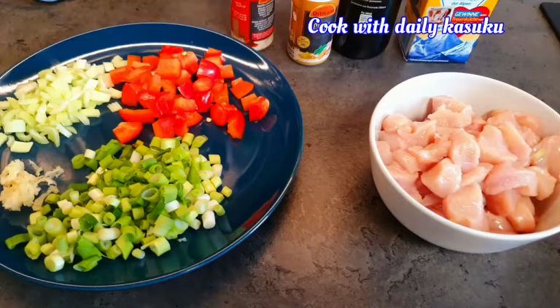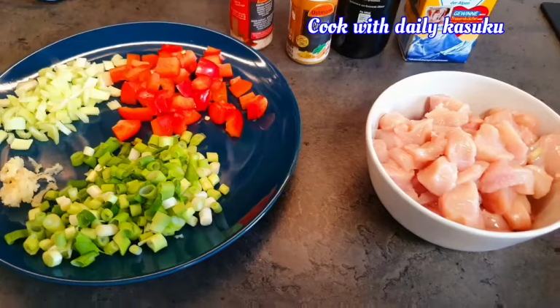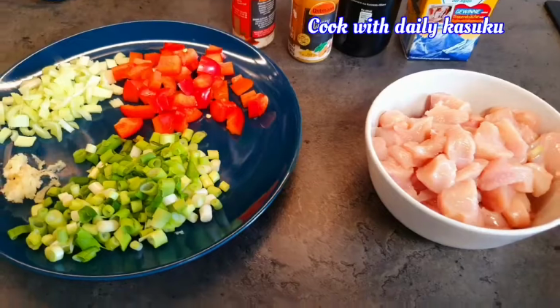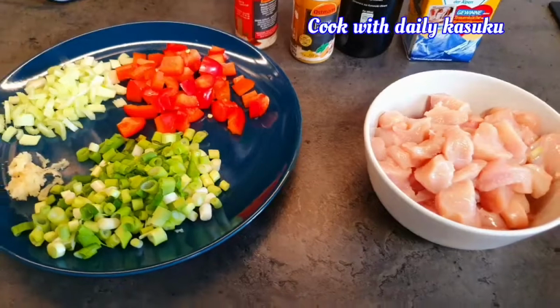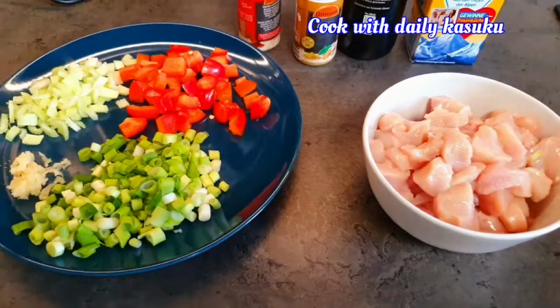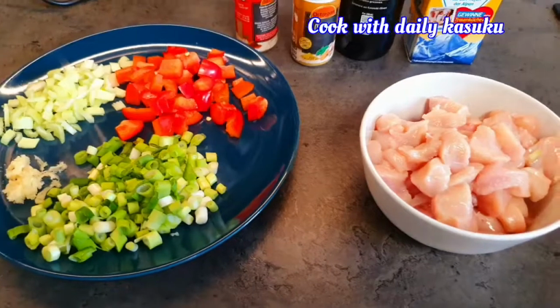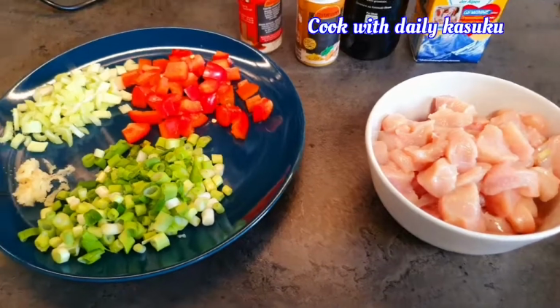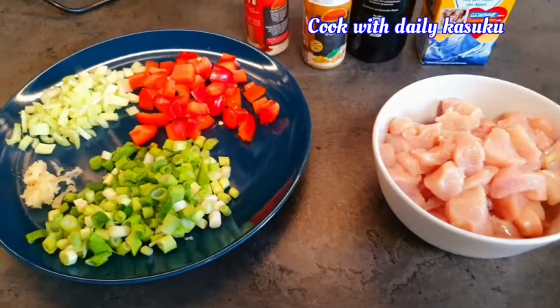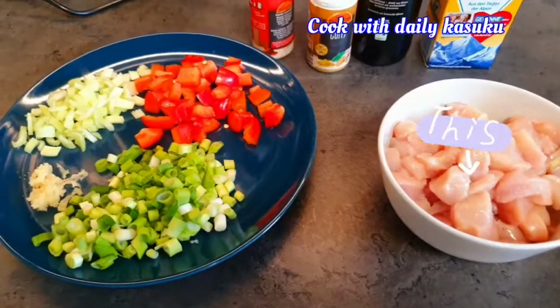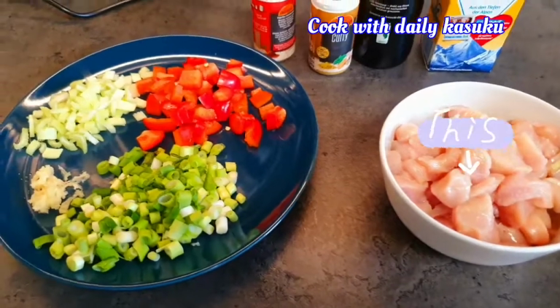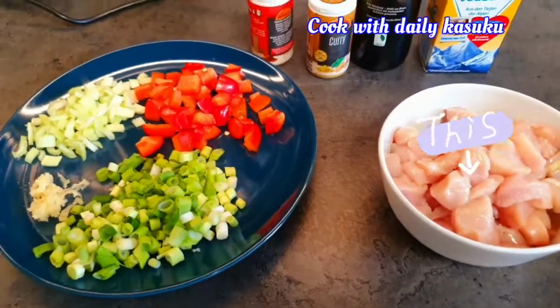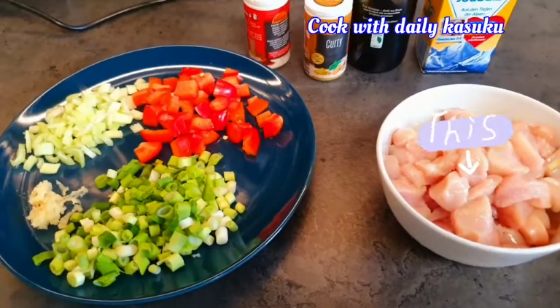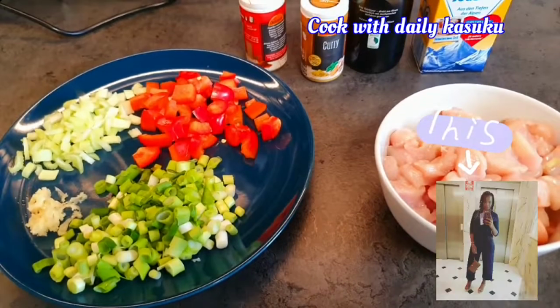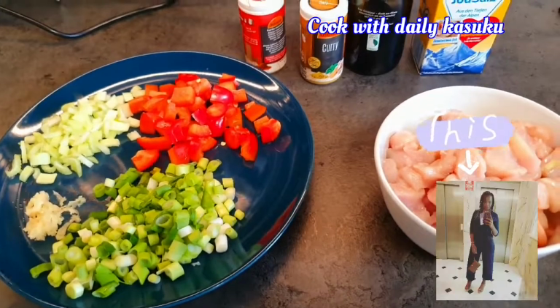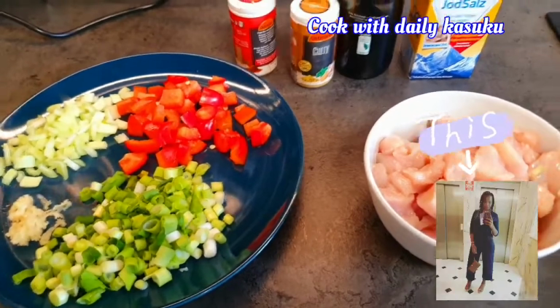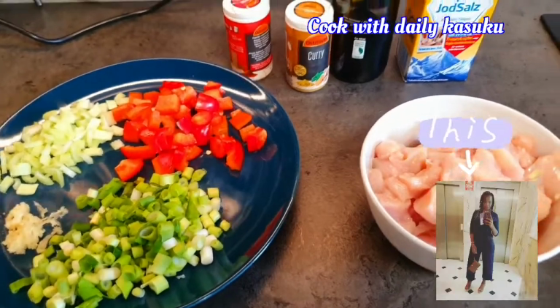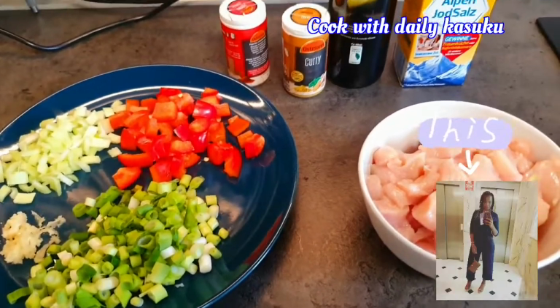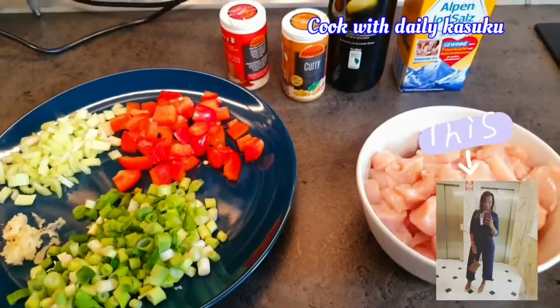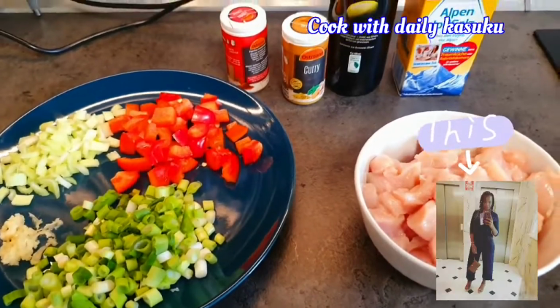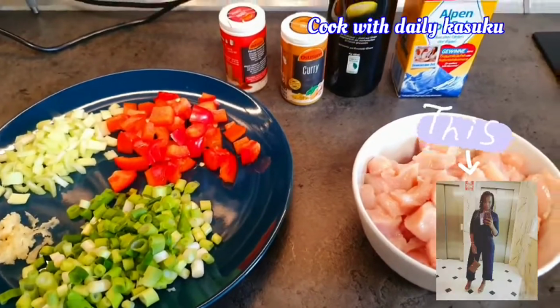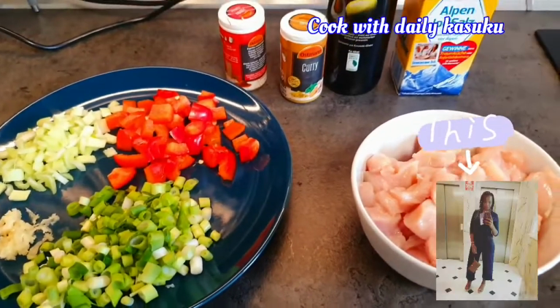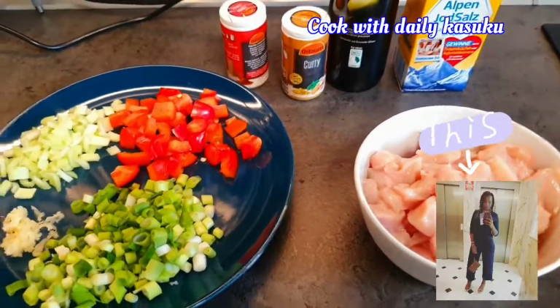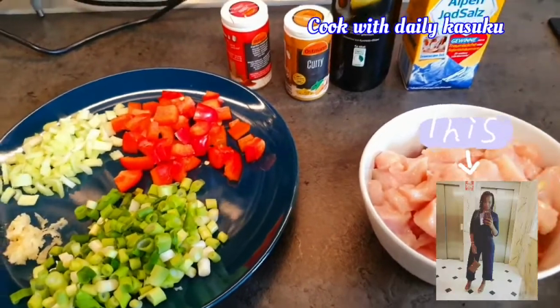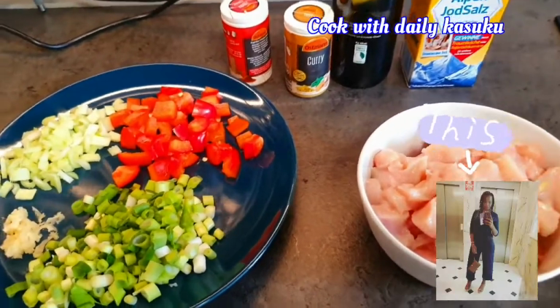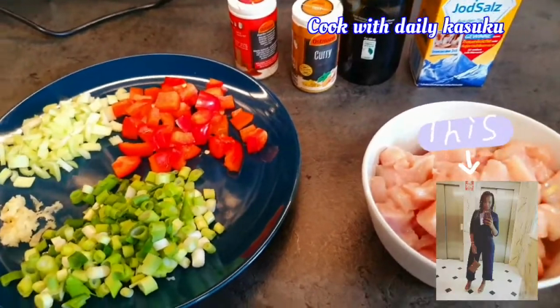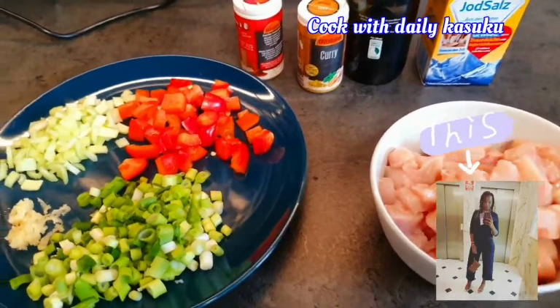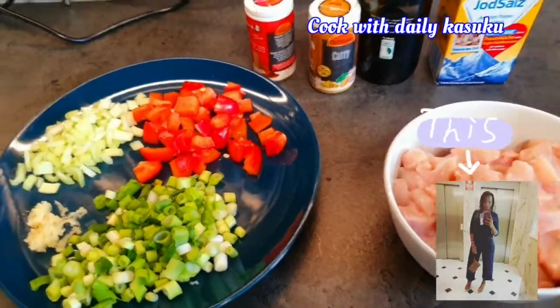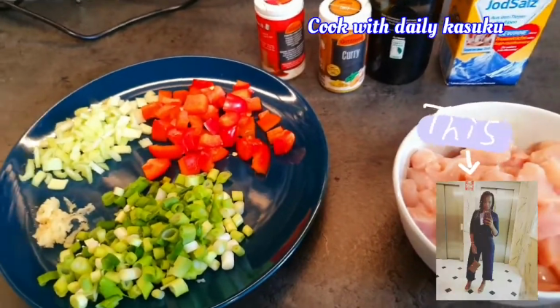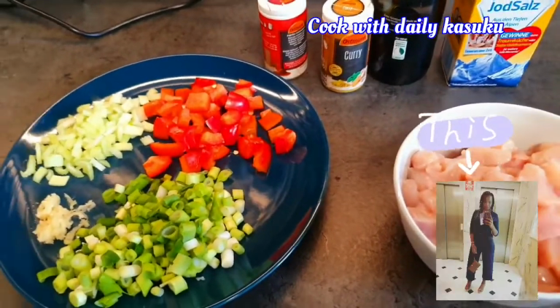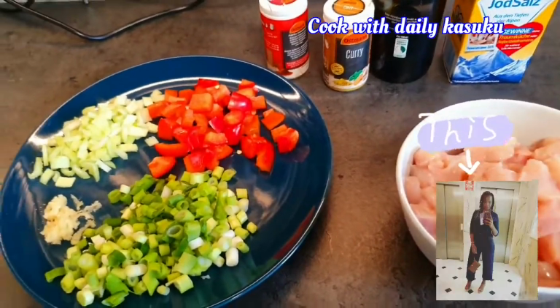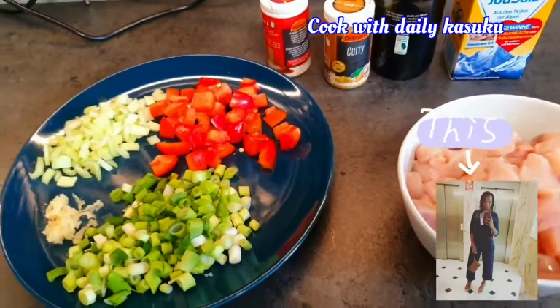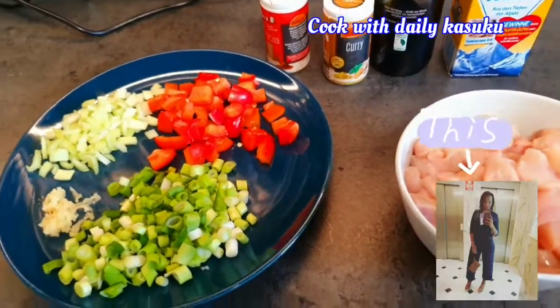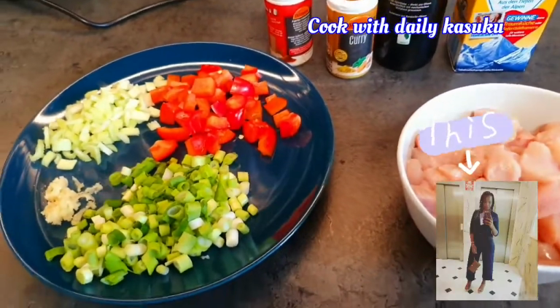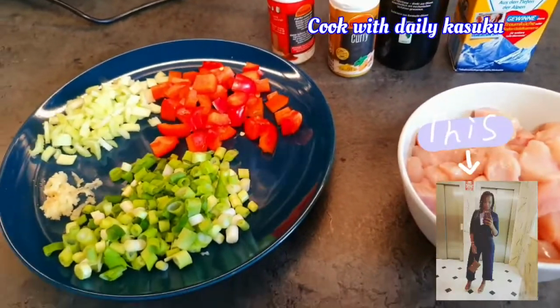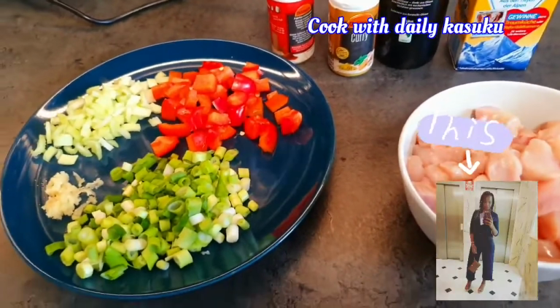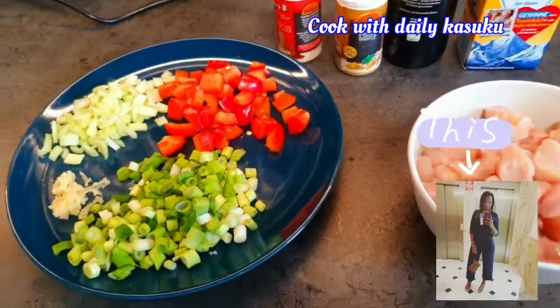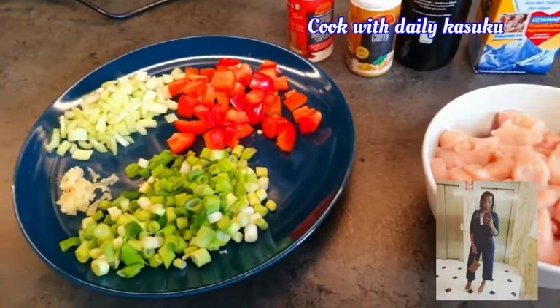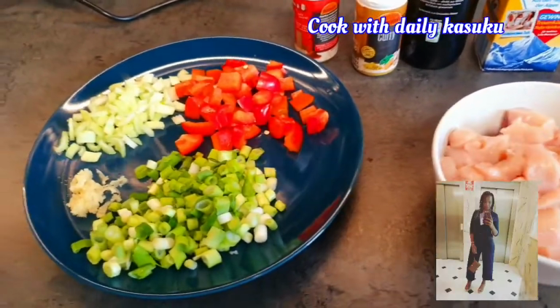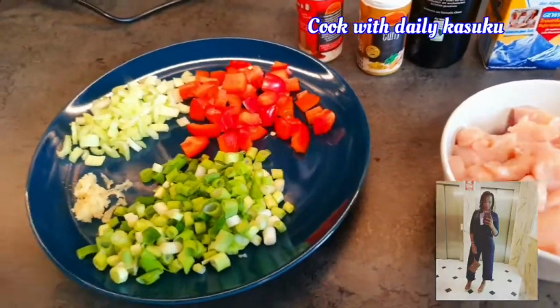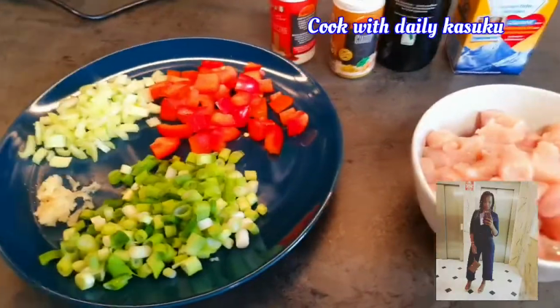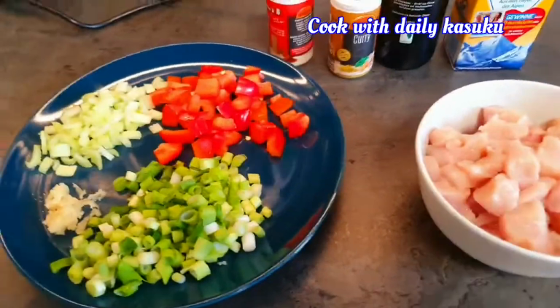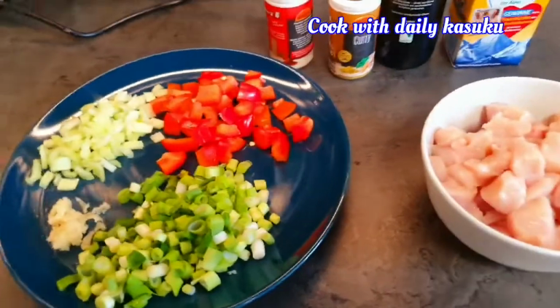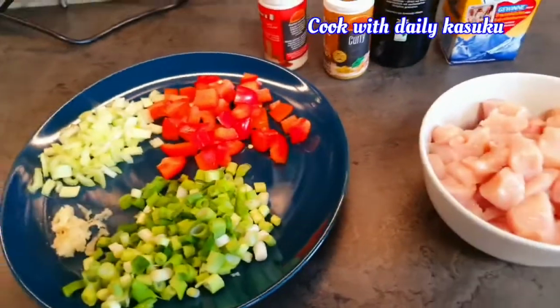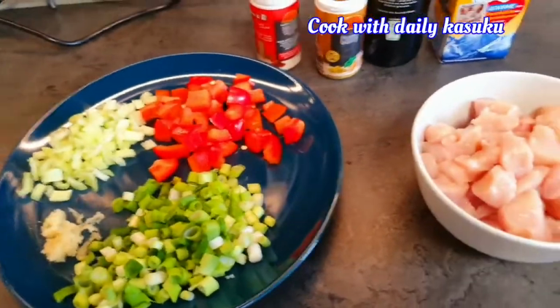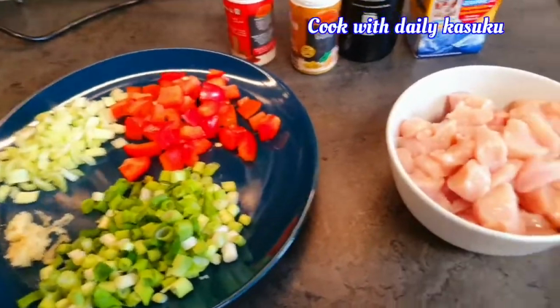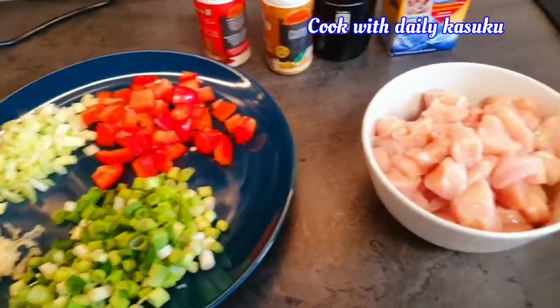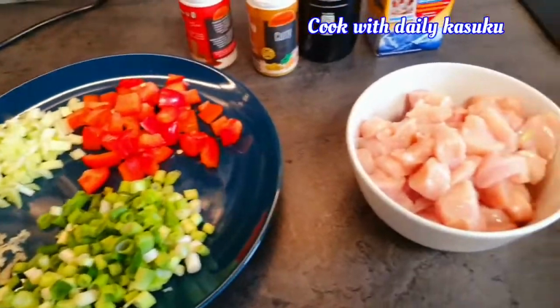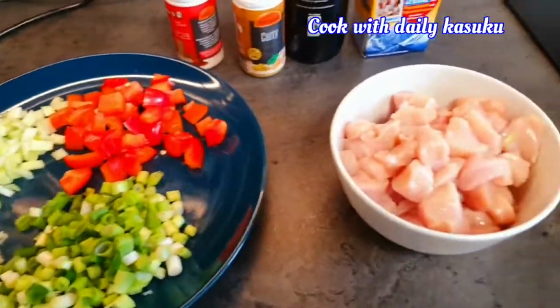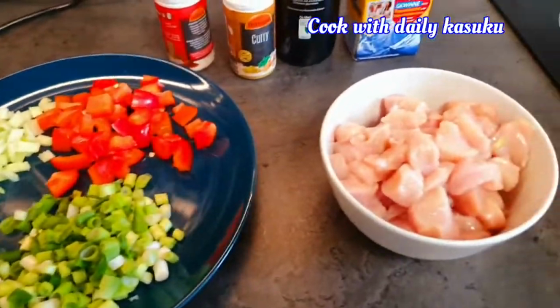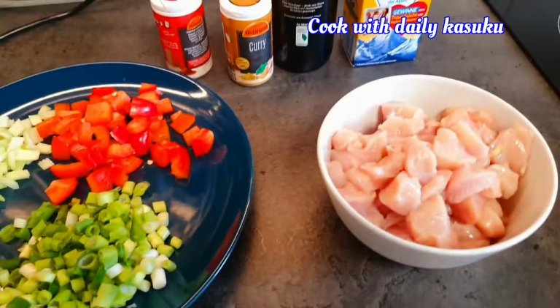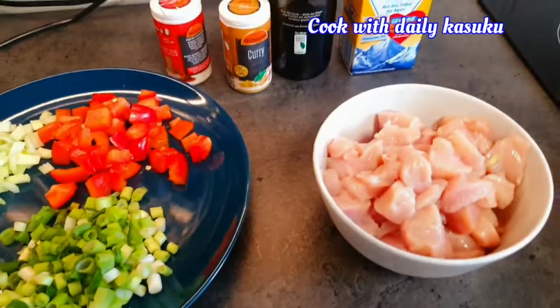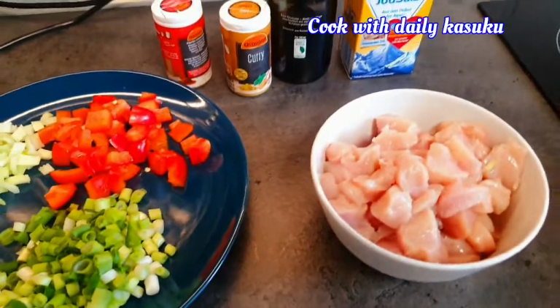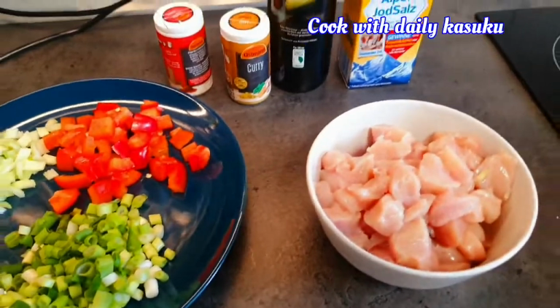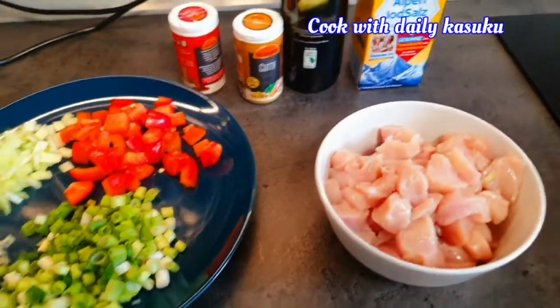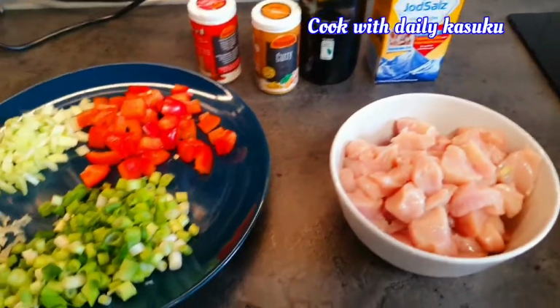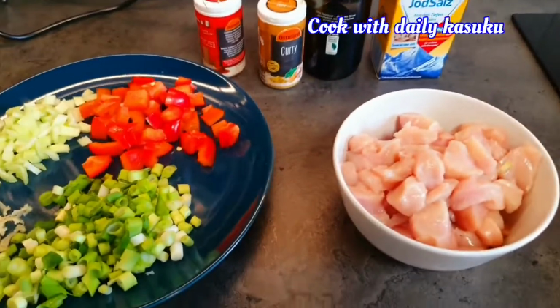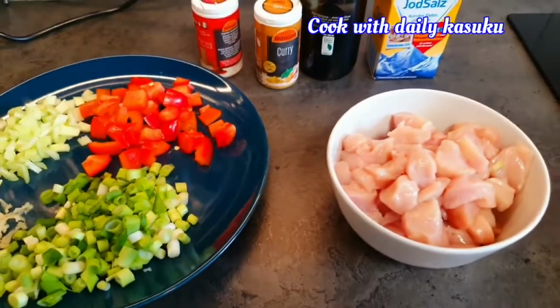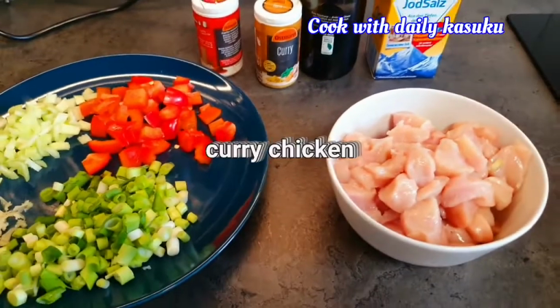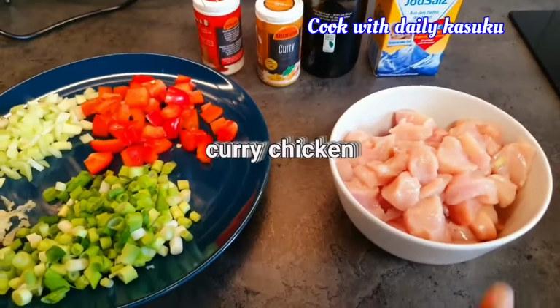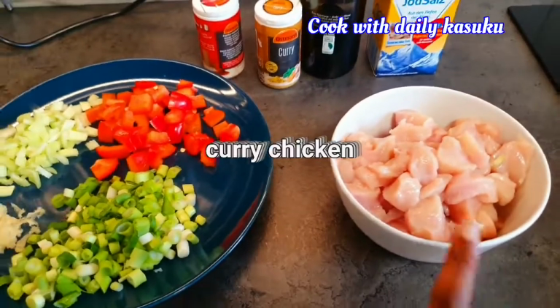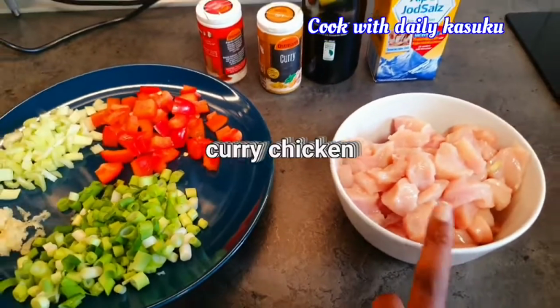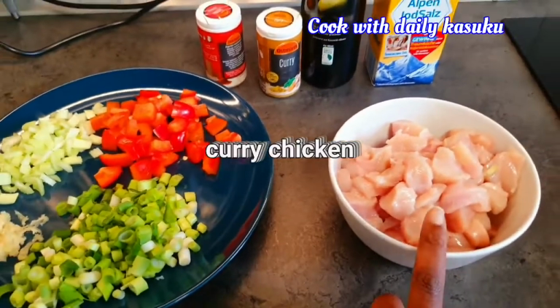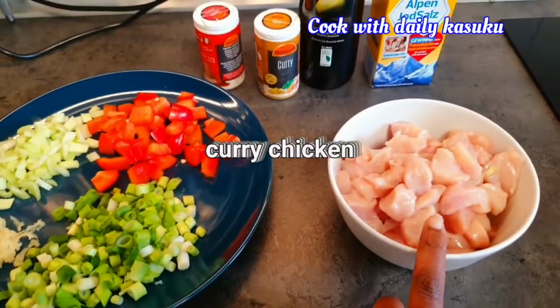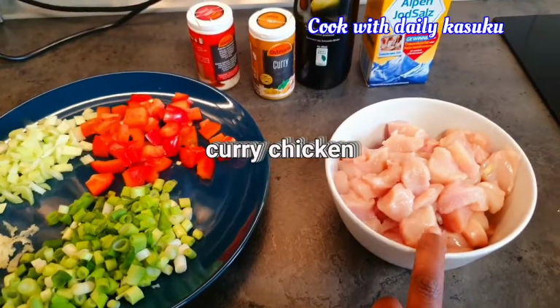Hey guys, this is Deli Kasuku. Welcome to my kitchen. So today I'm making curry chicken.